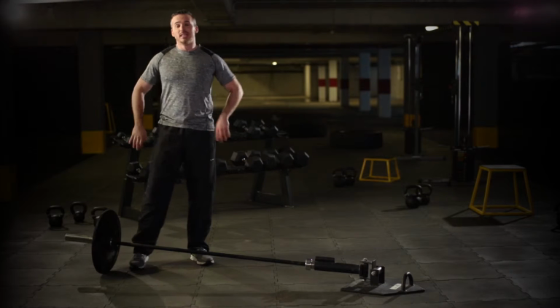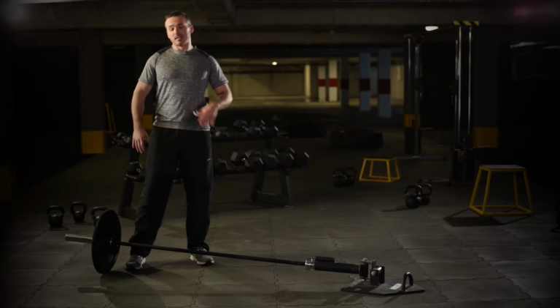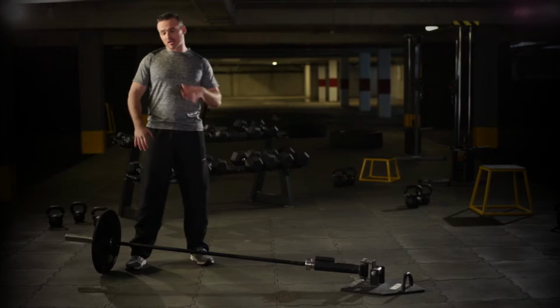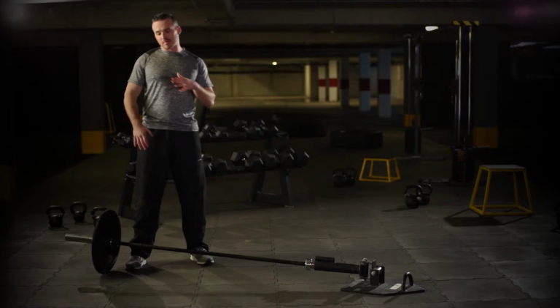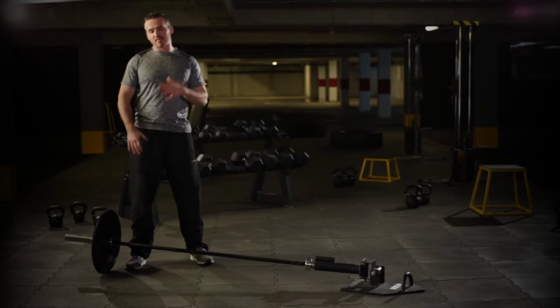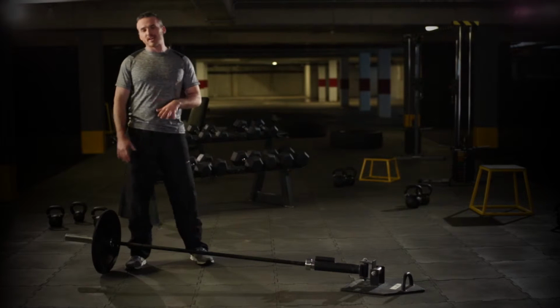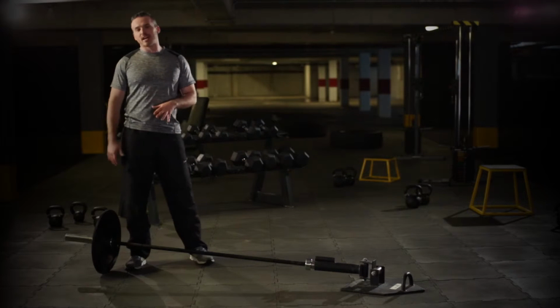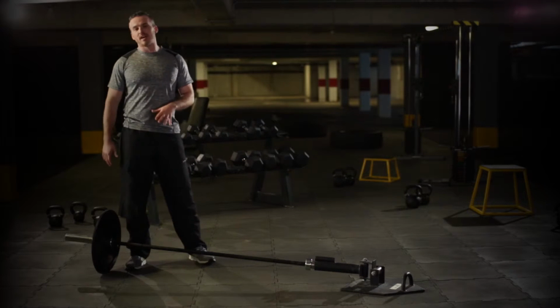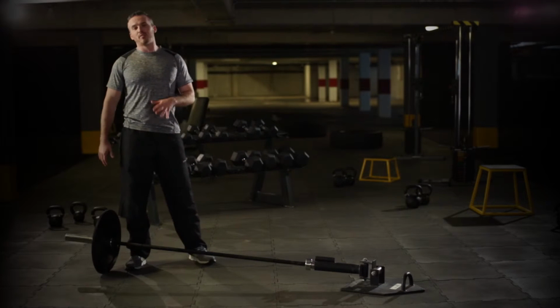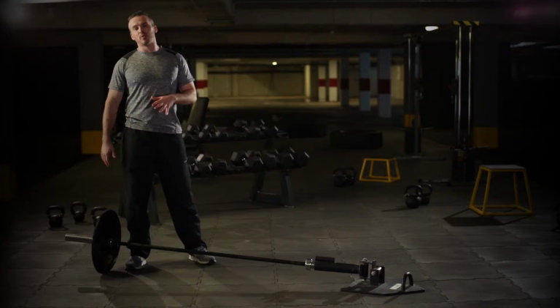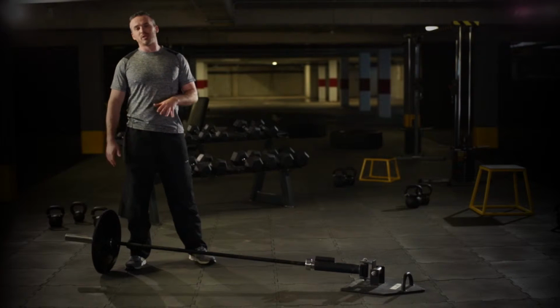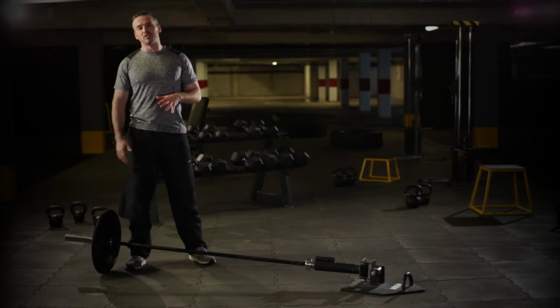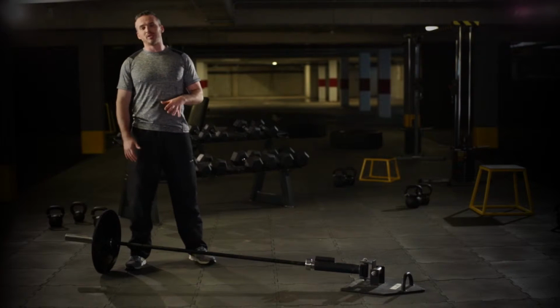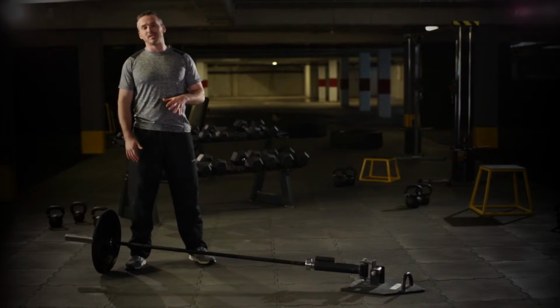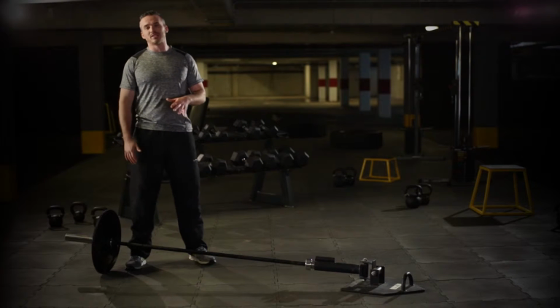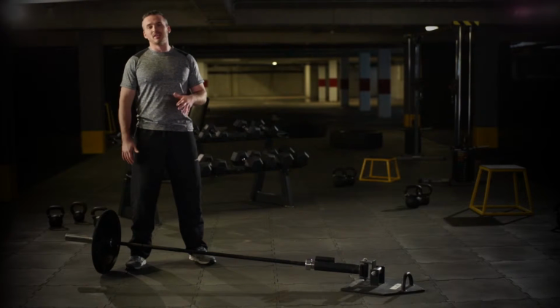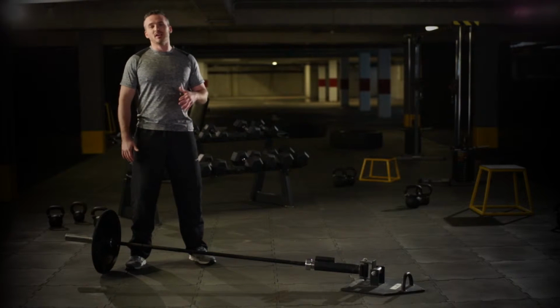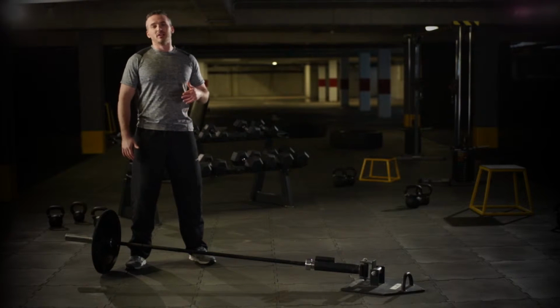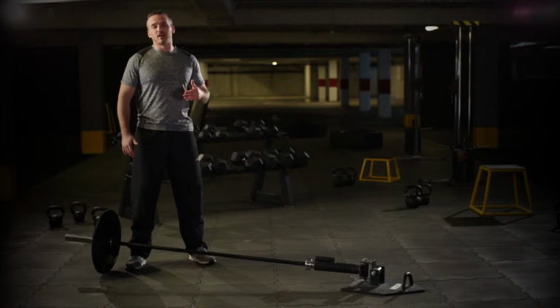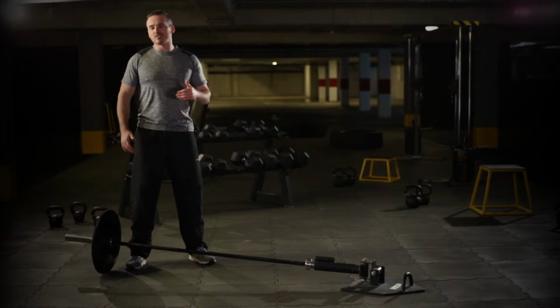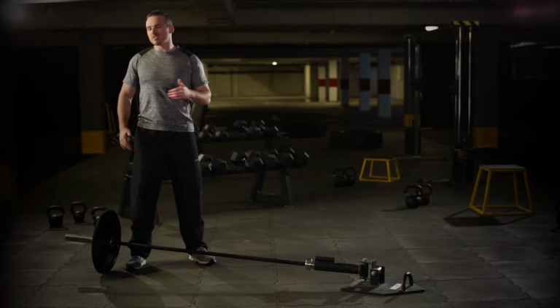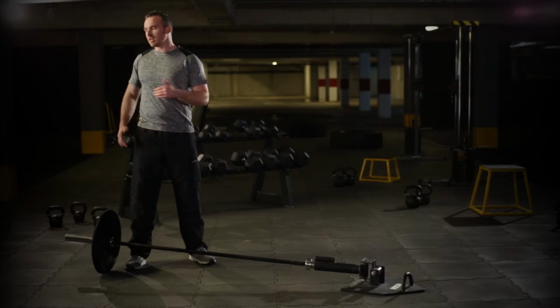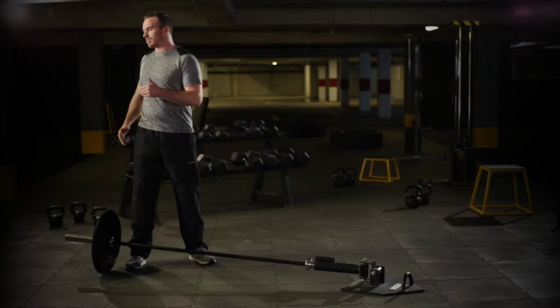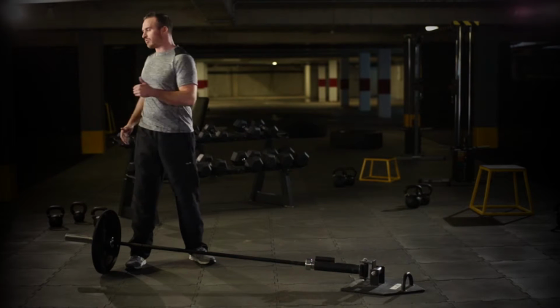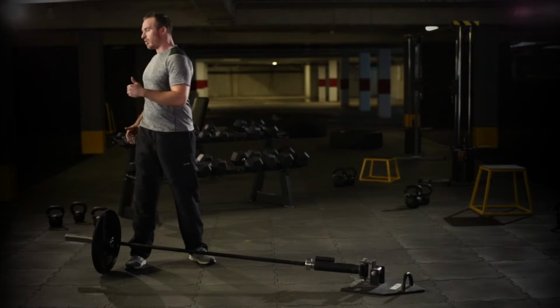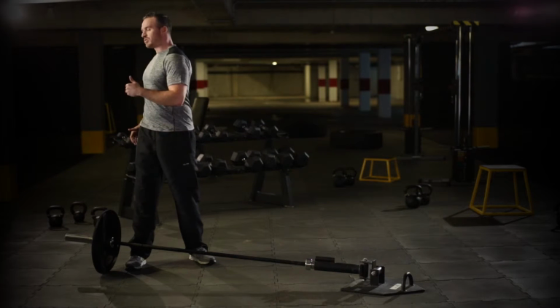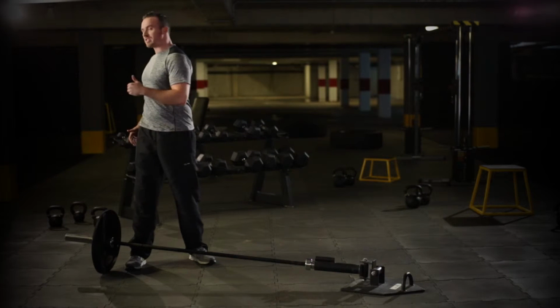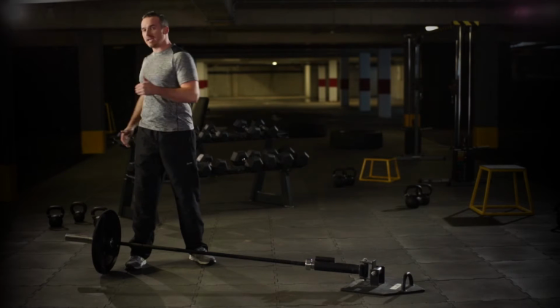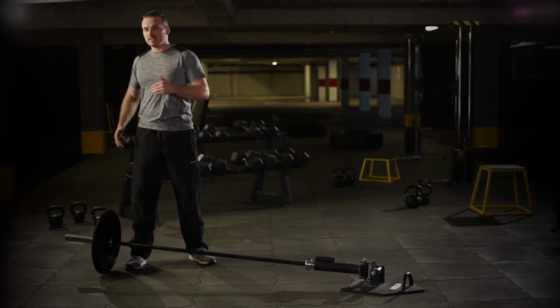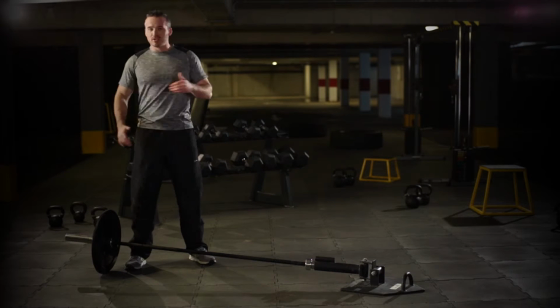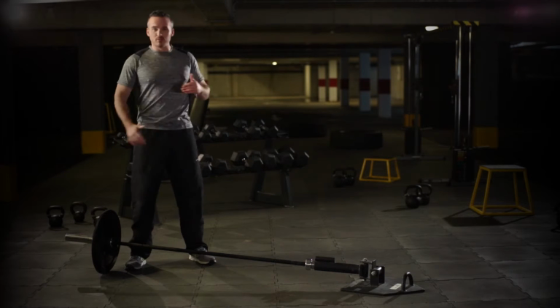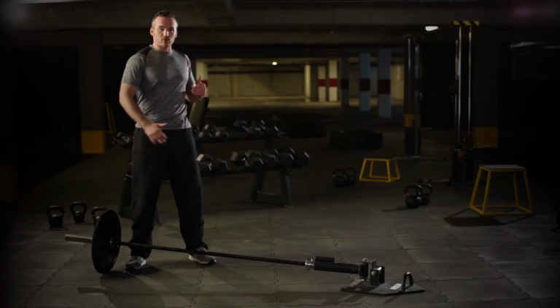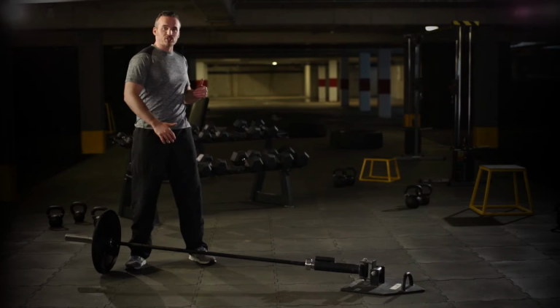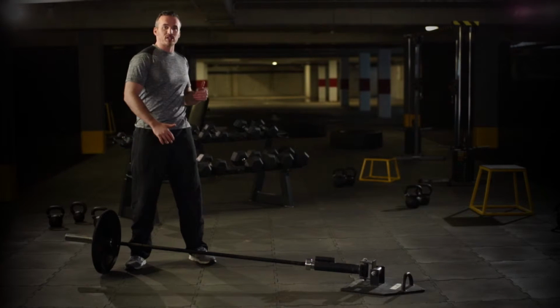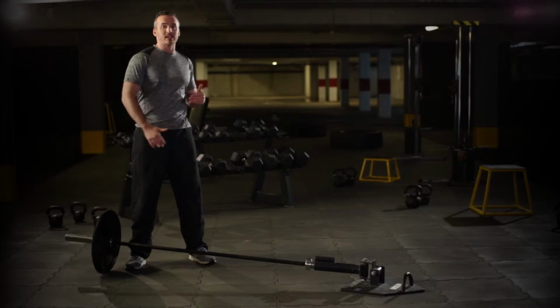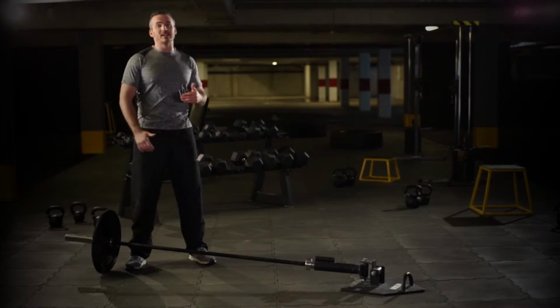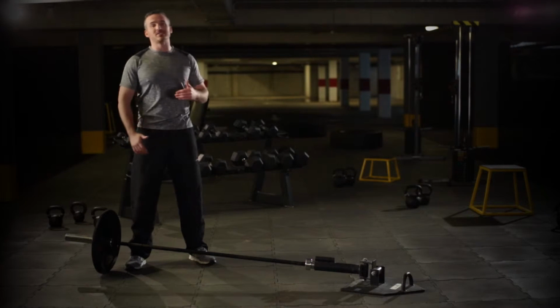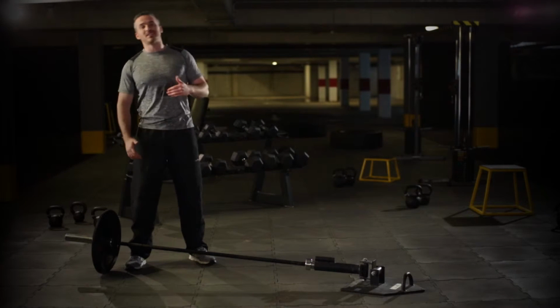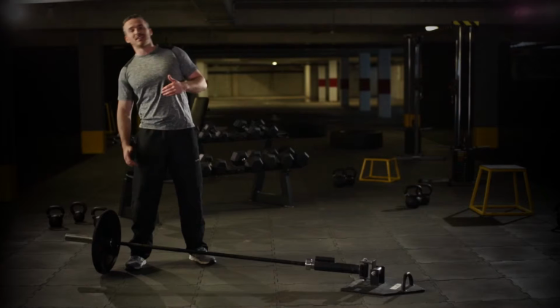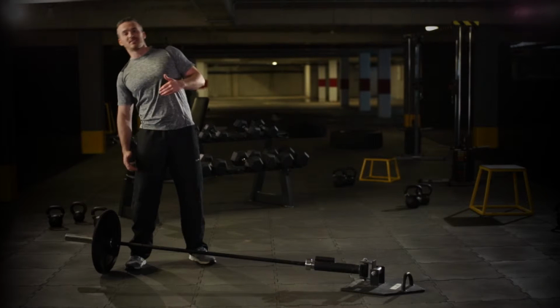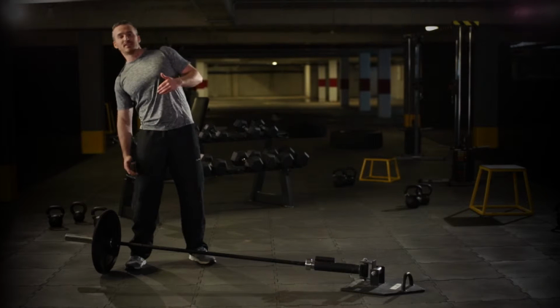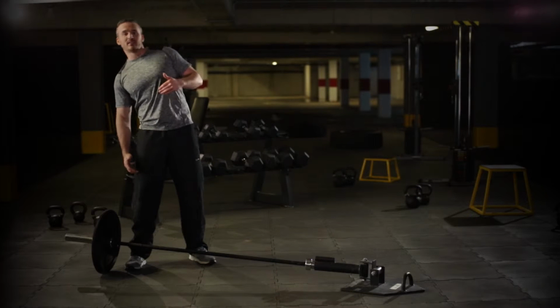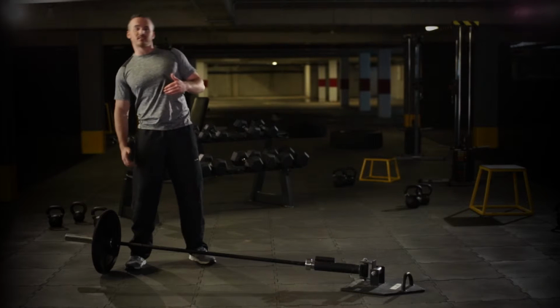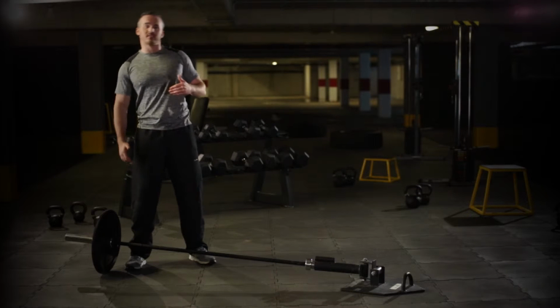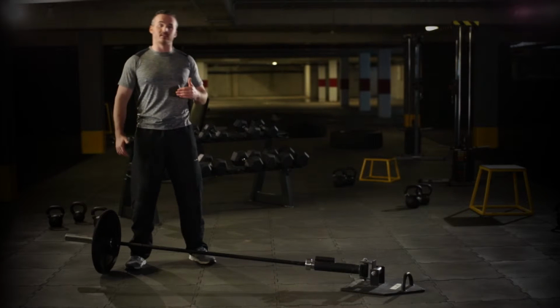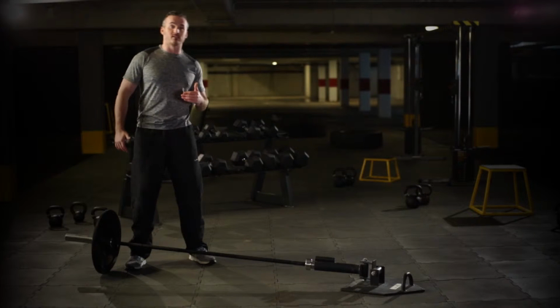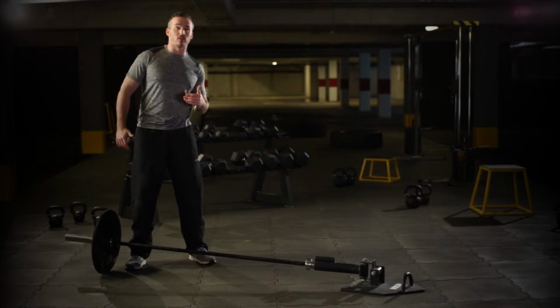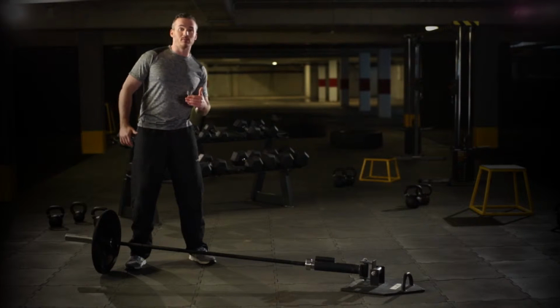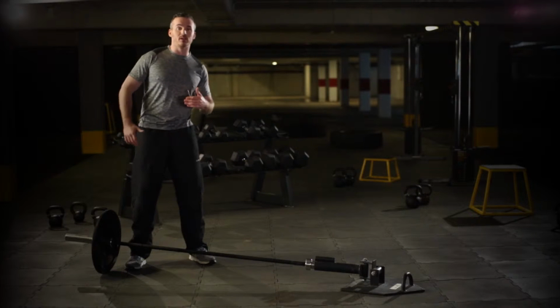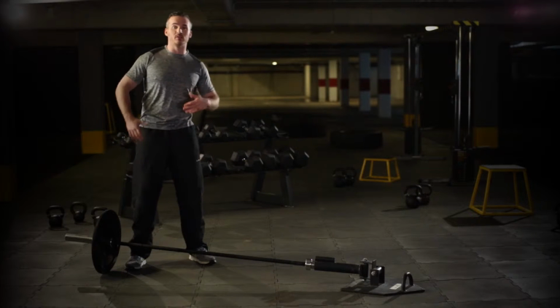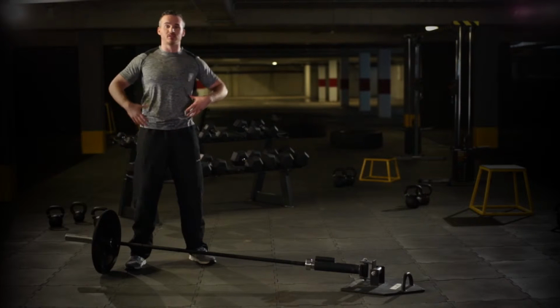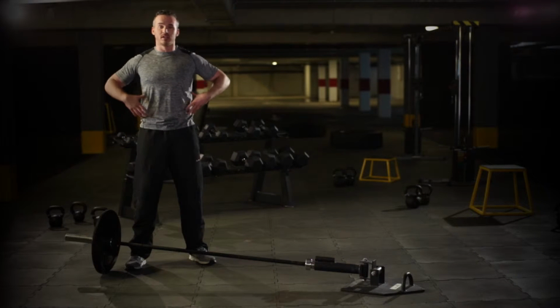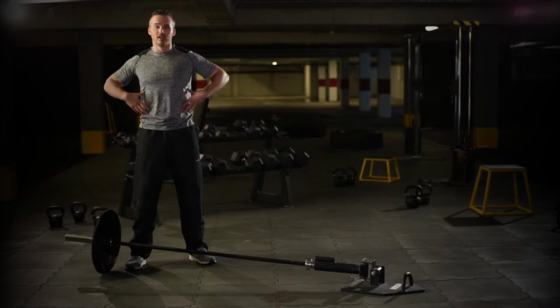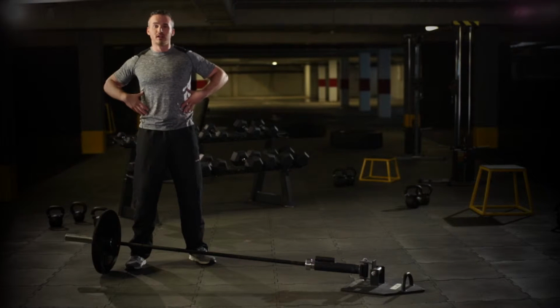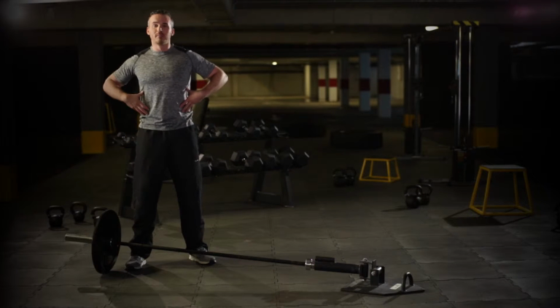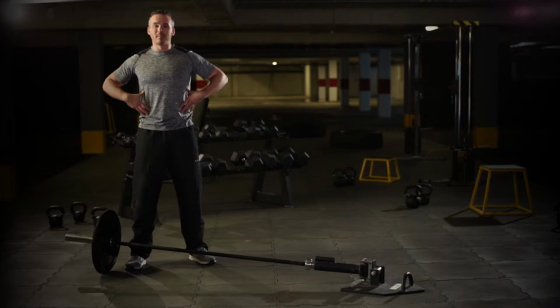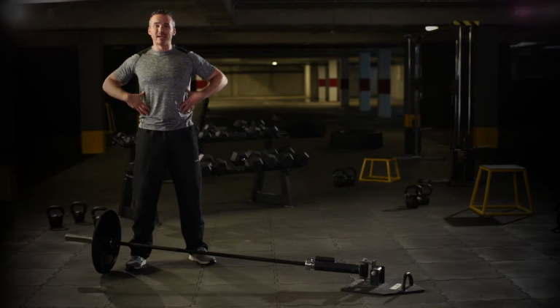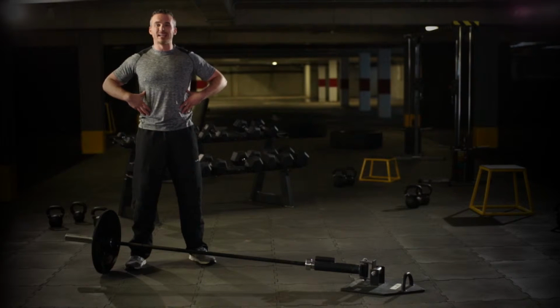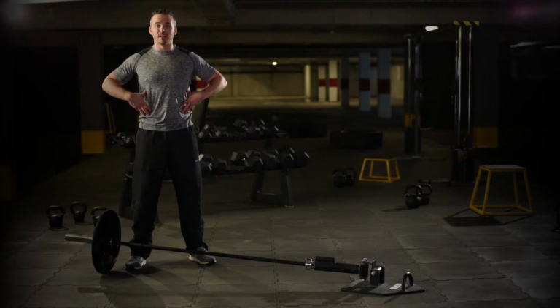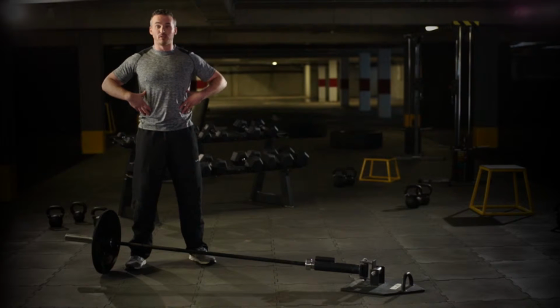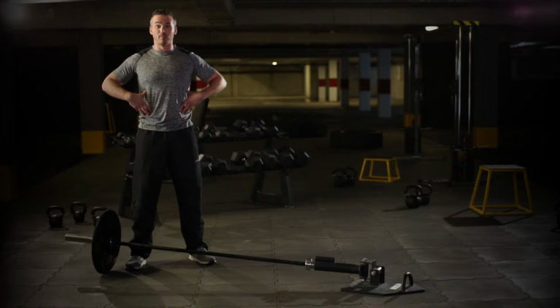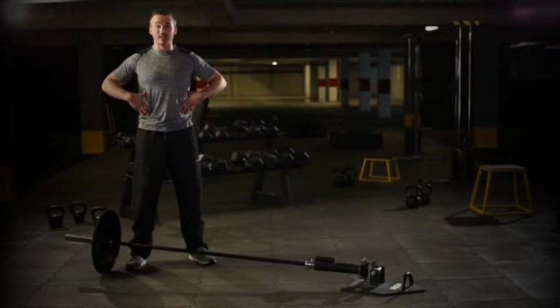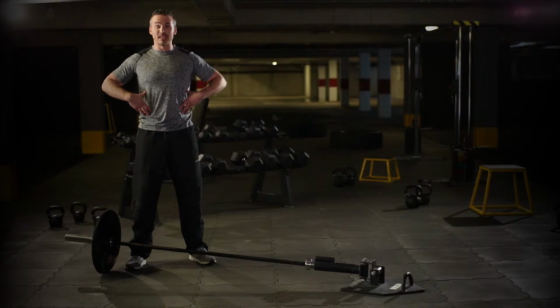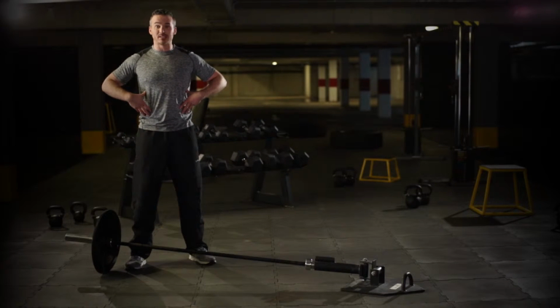You've got to be very careful when you're doing this not to rotate too much — it is the tilt that's going to be using mainly your obliques.